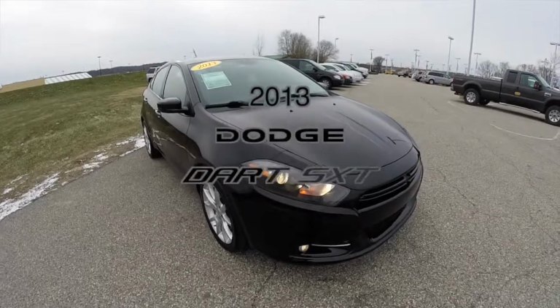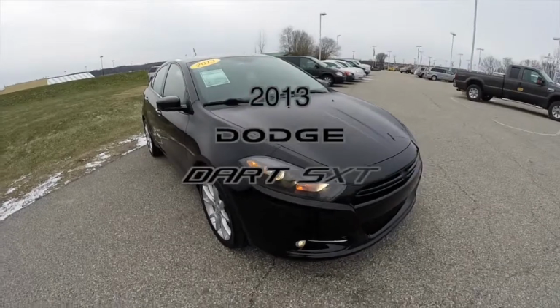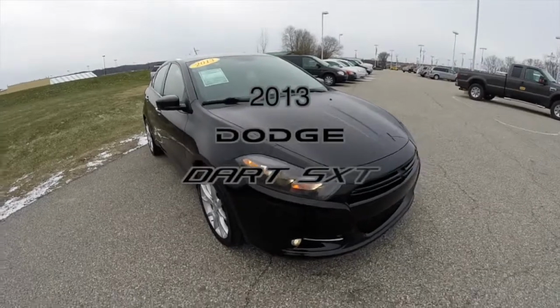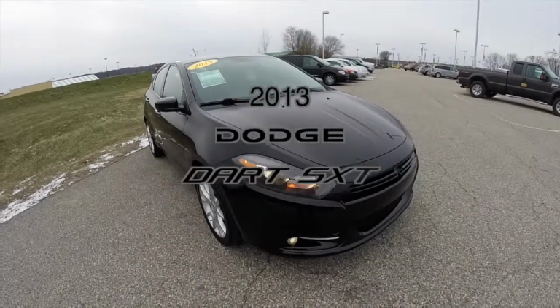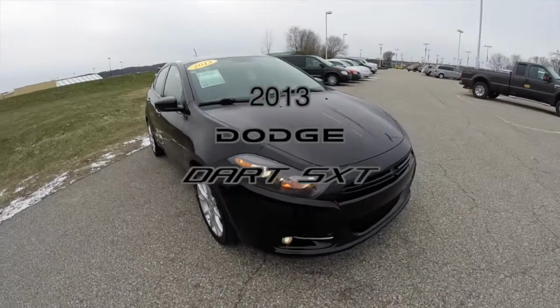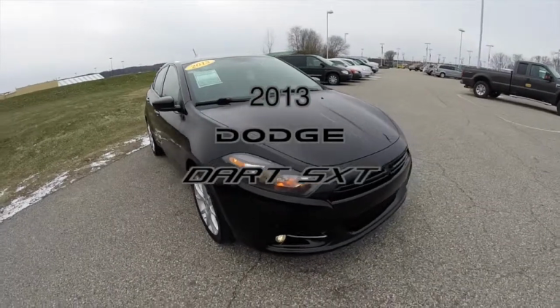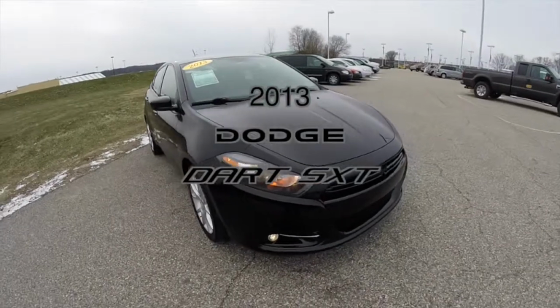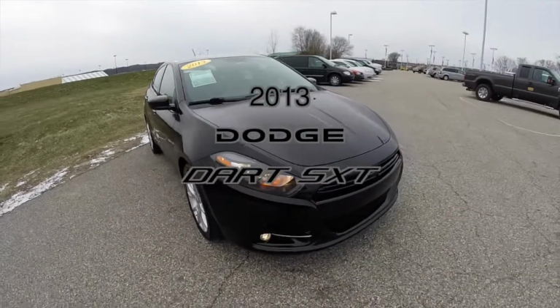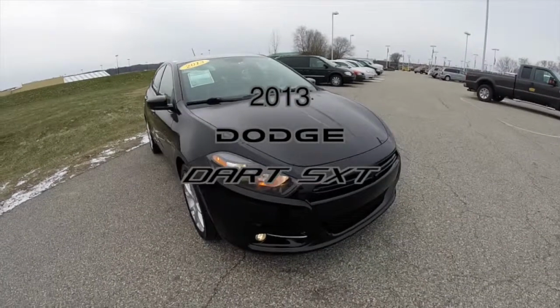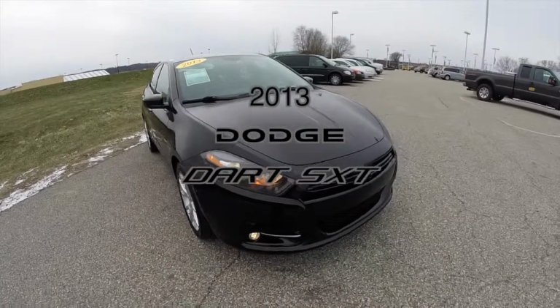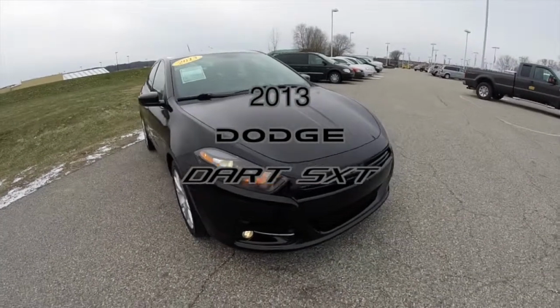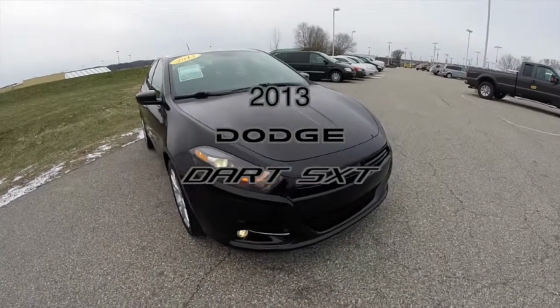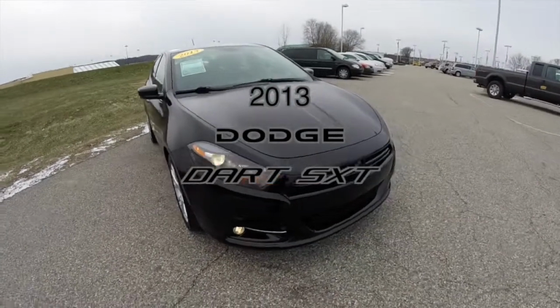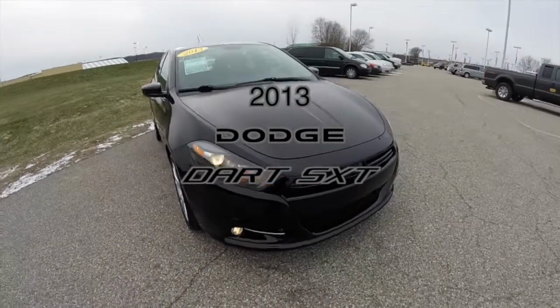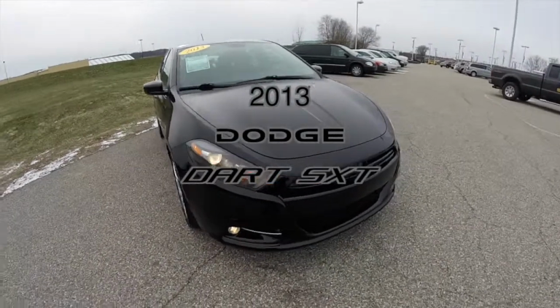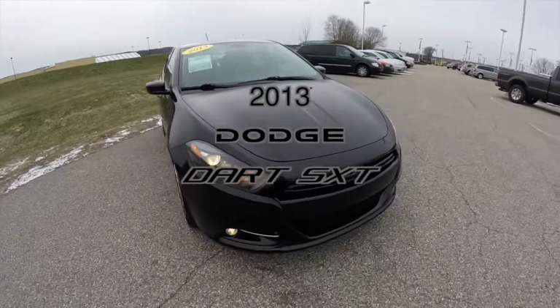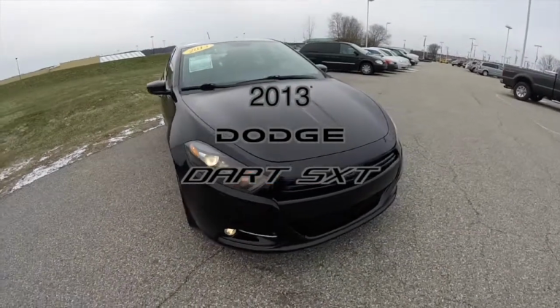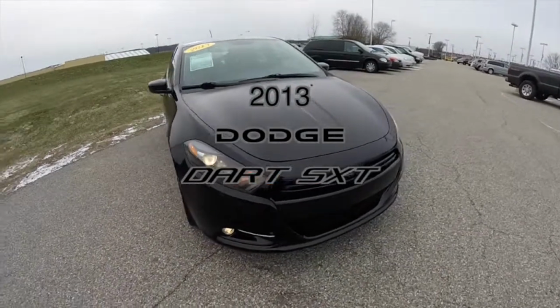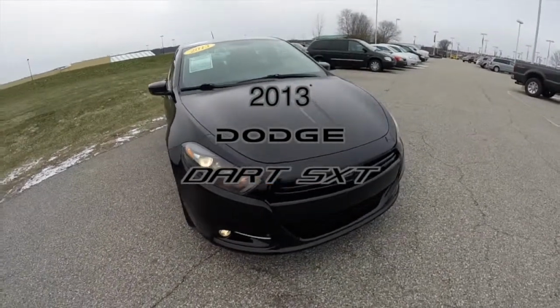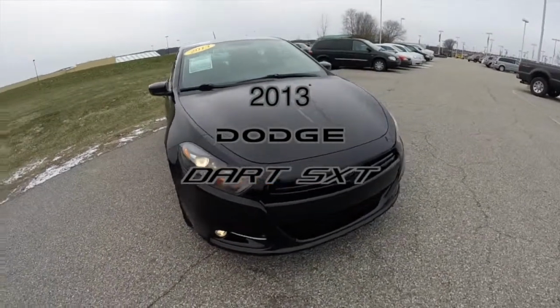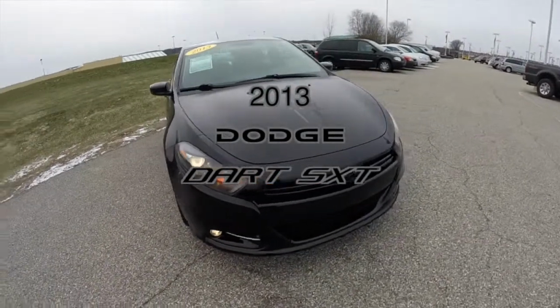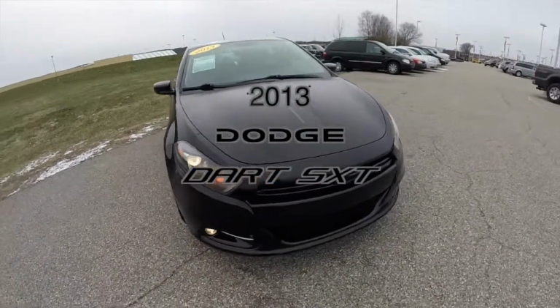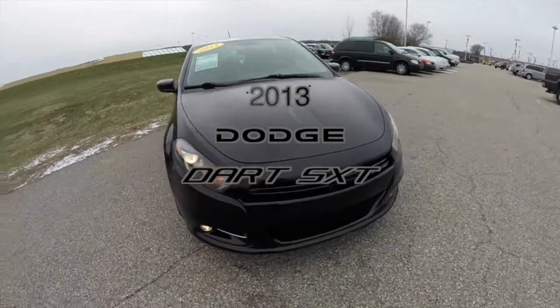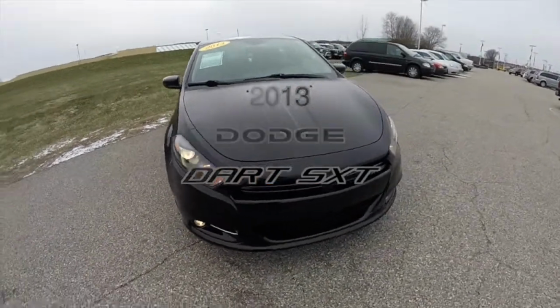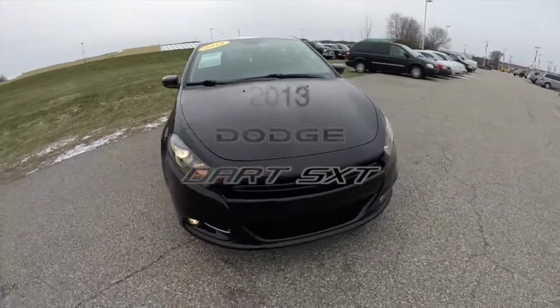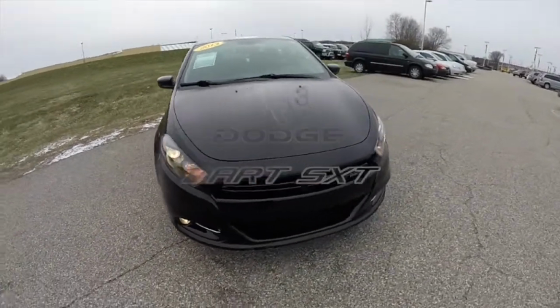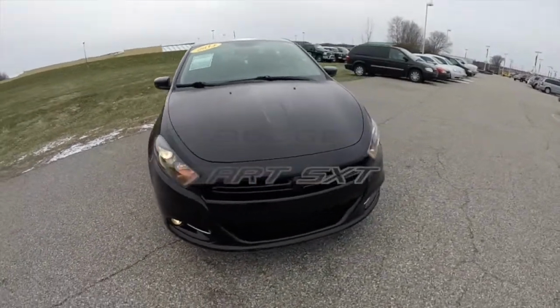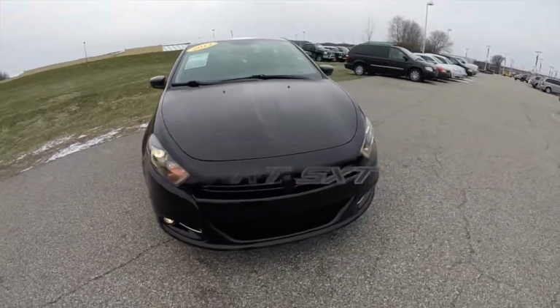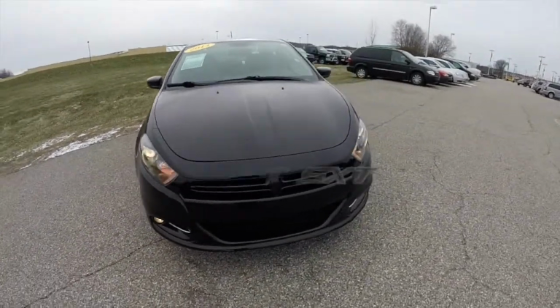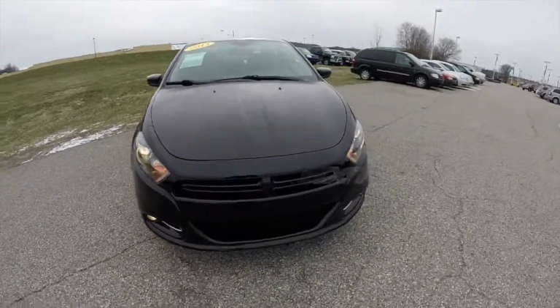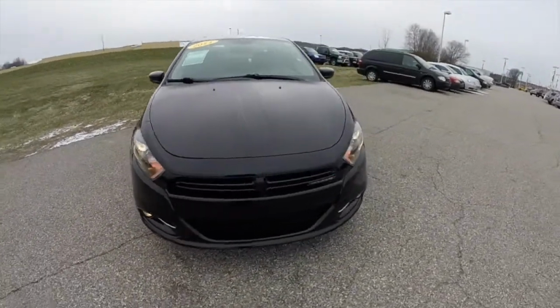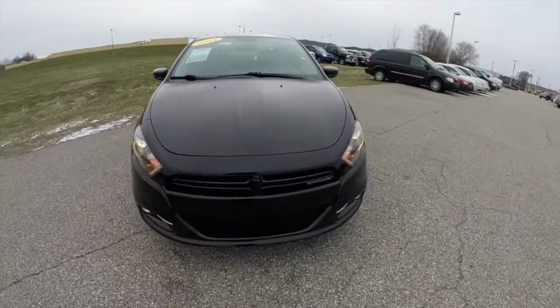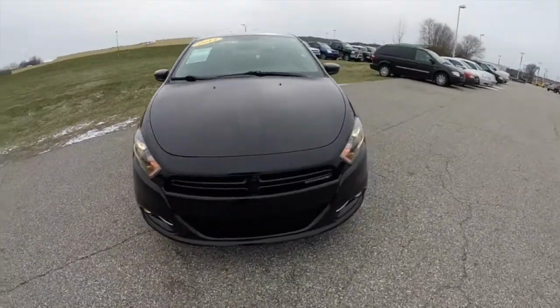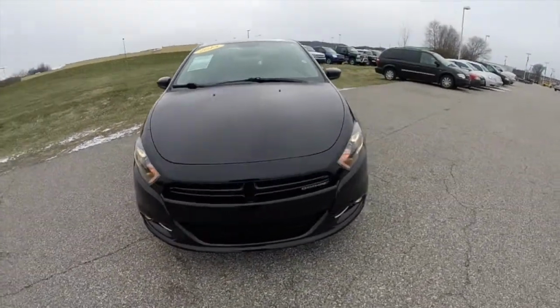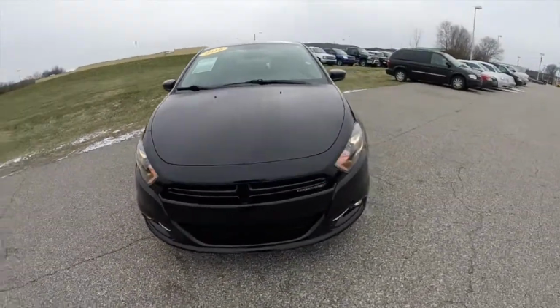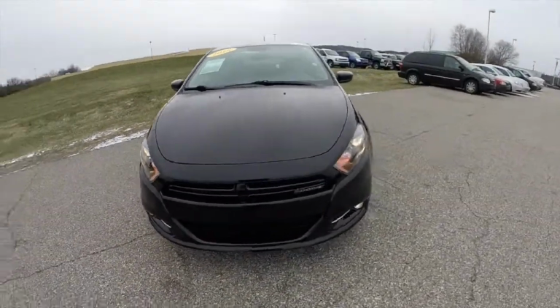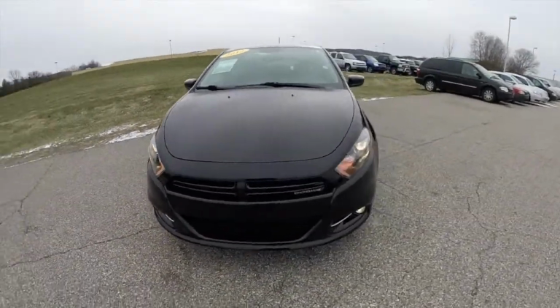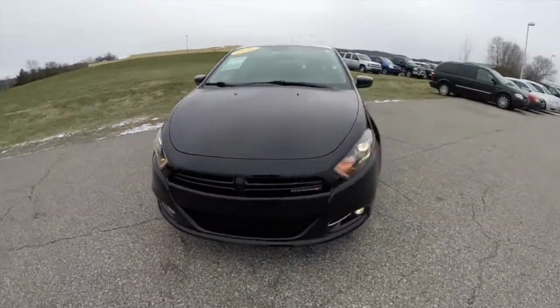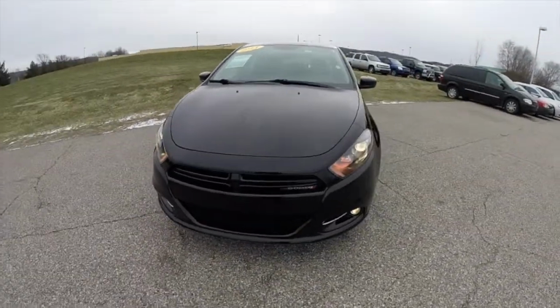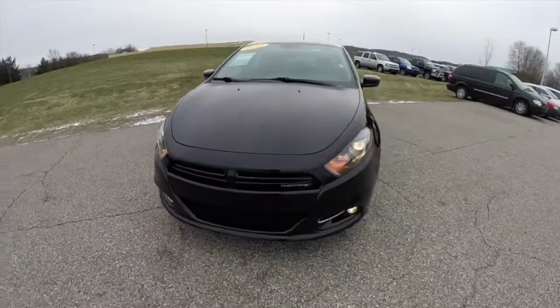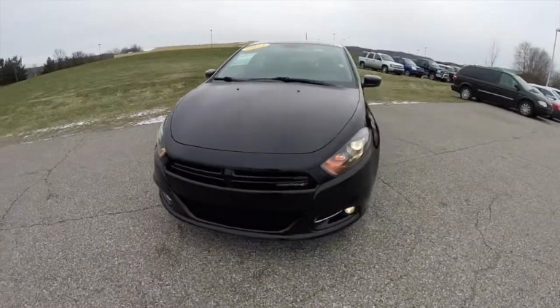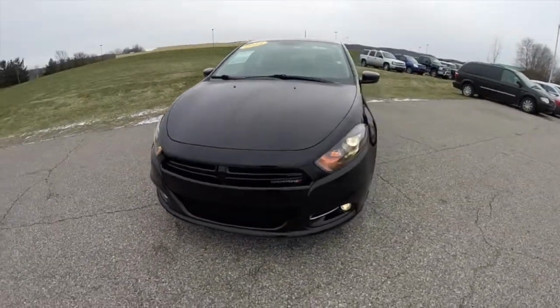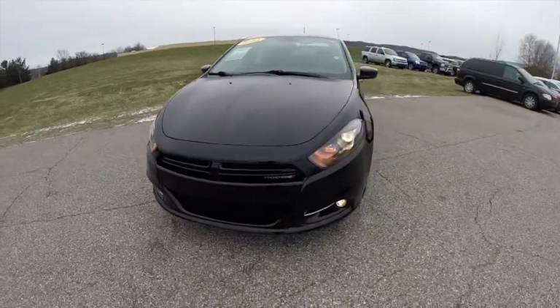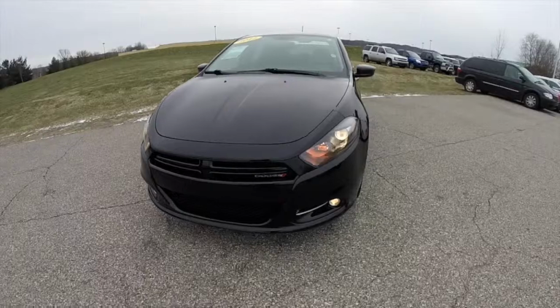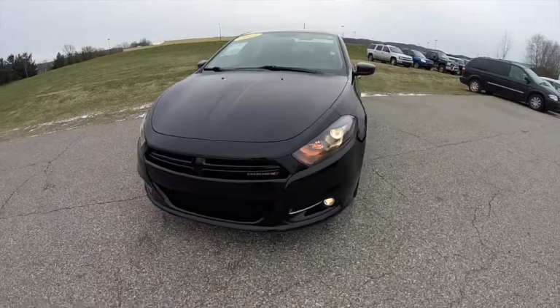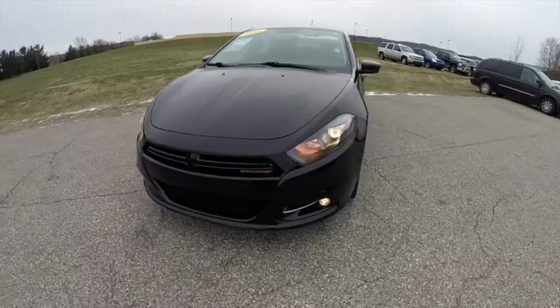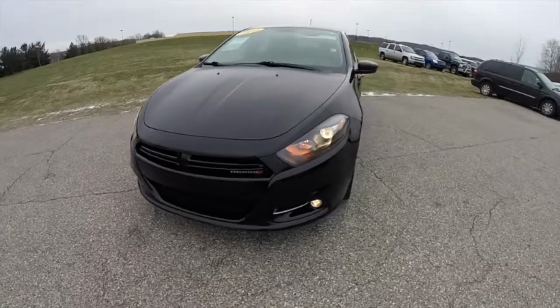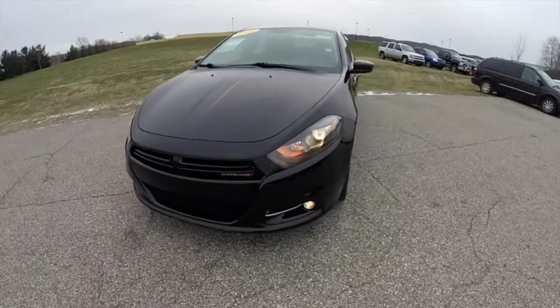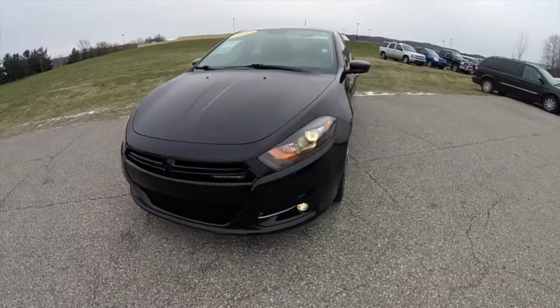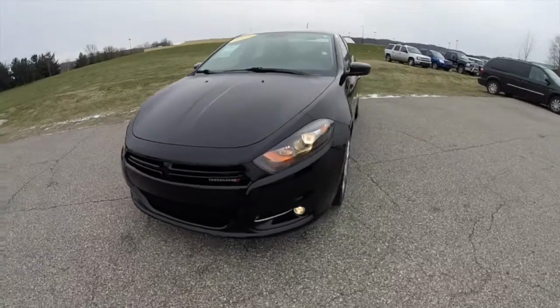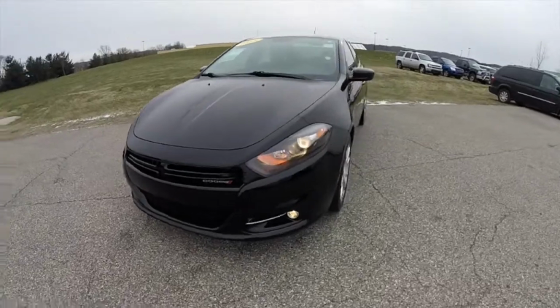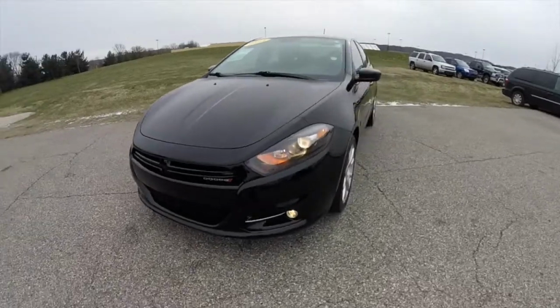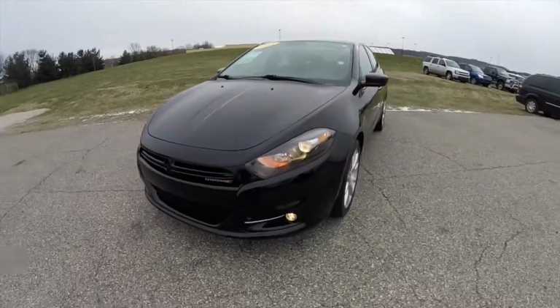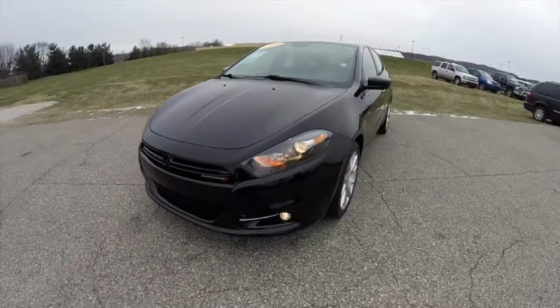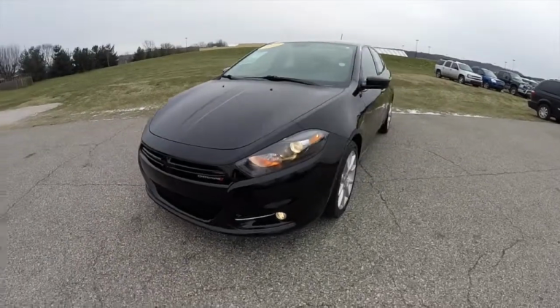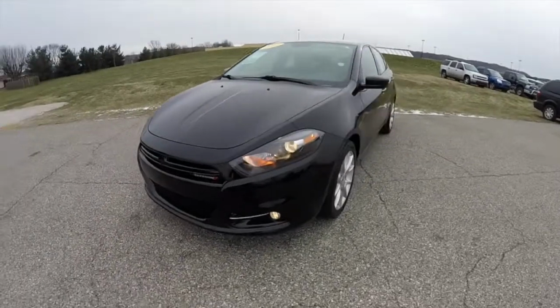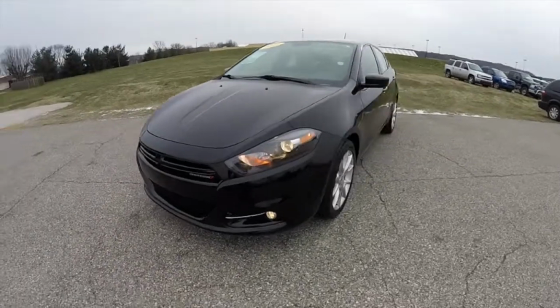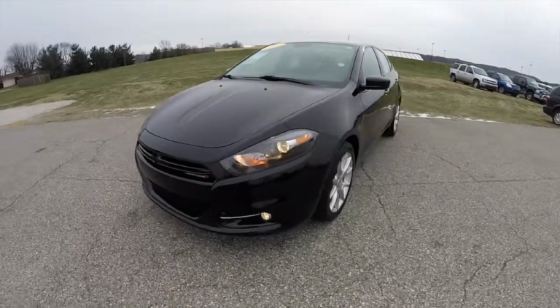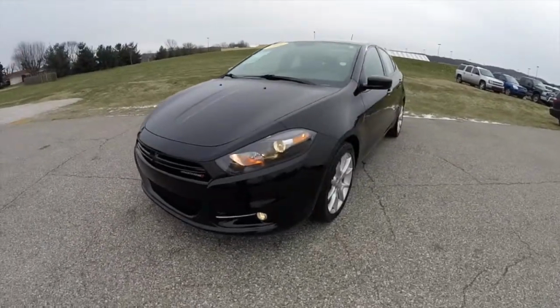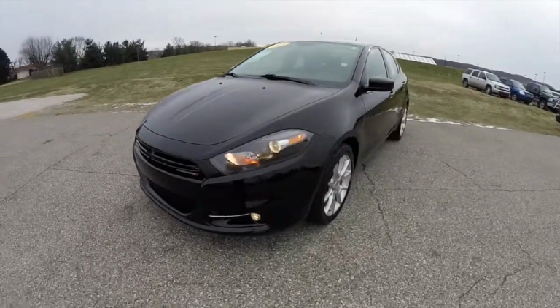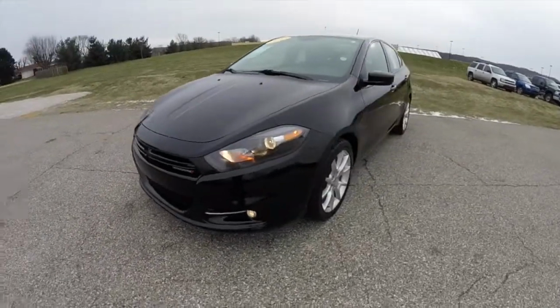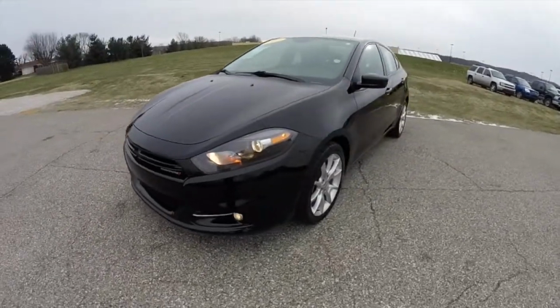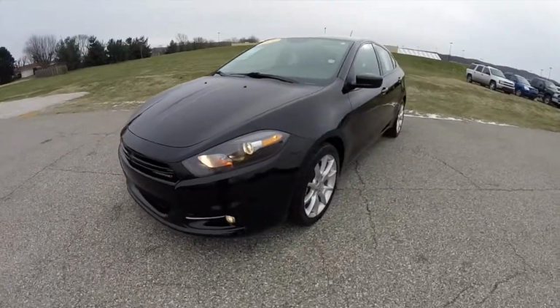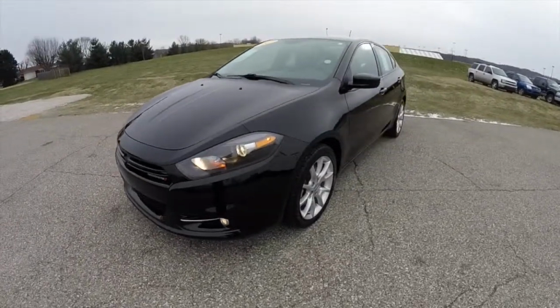Hello everyone. Today we're going to take a quick walk-around look at this 2013 Dodge Dart SXT Special Edition.